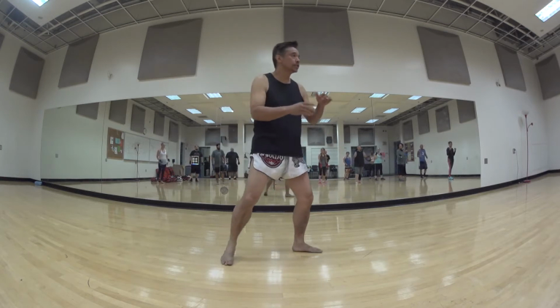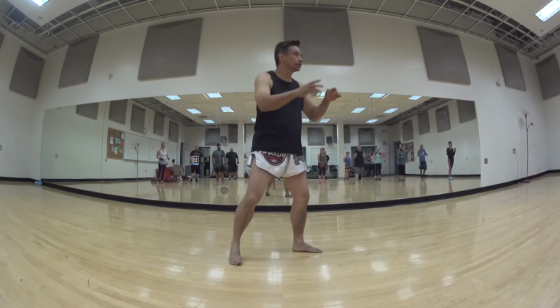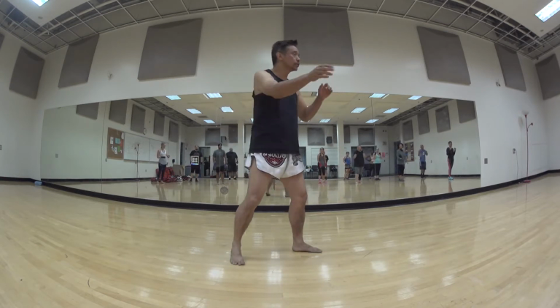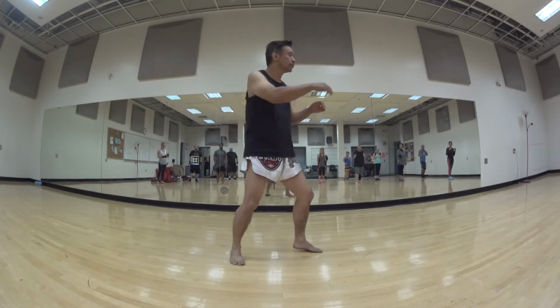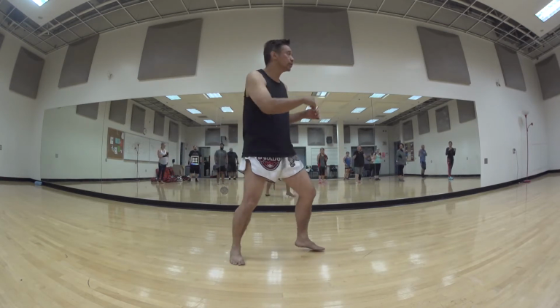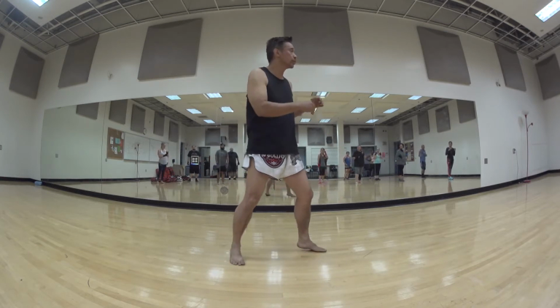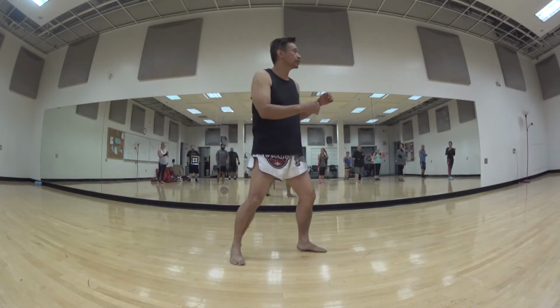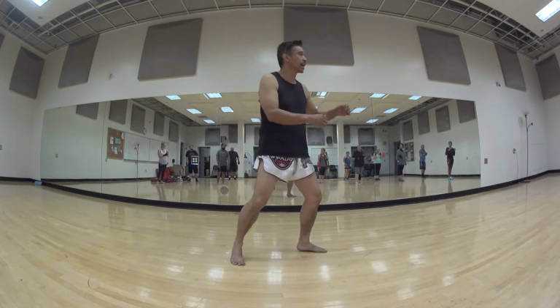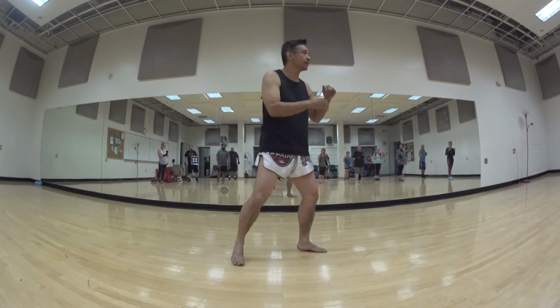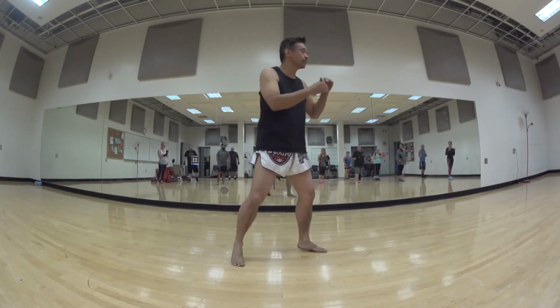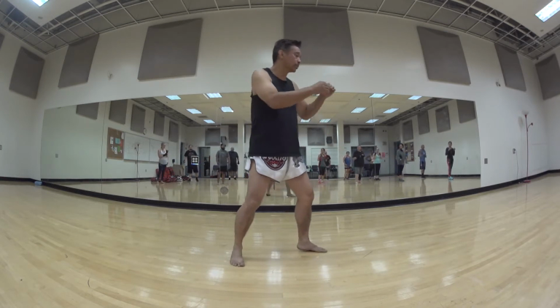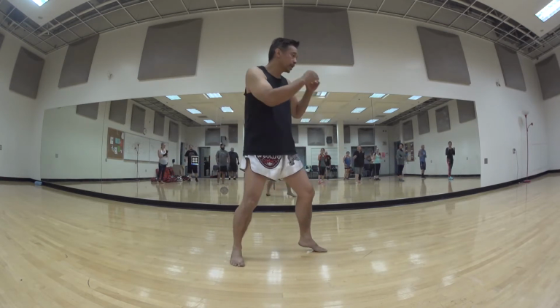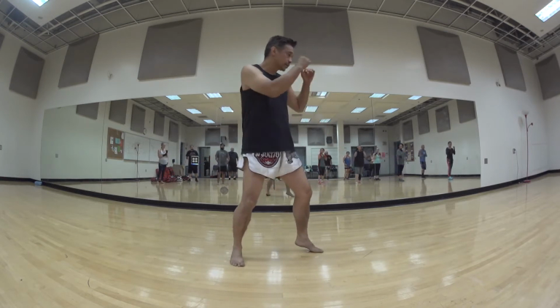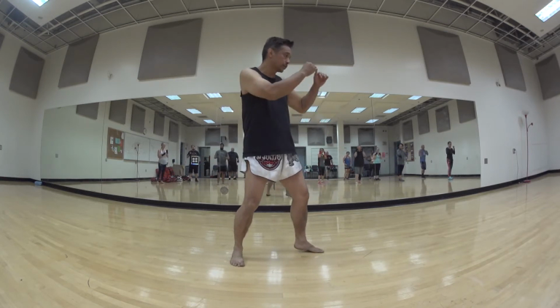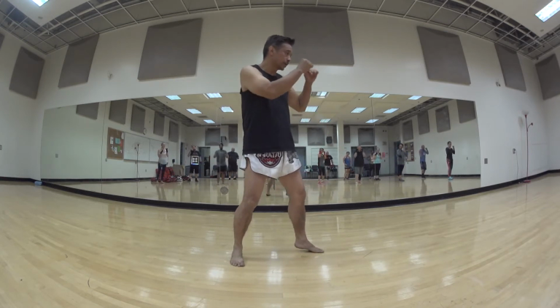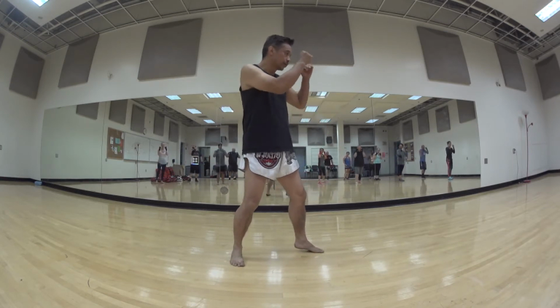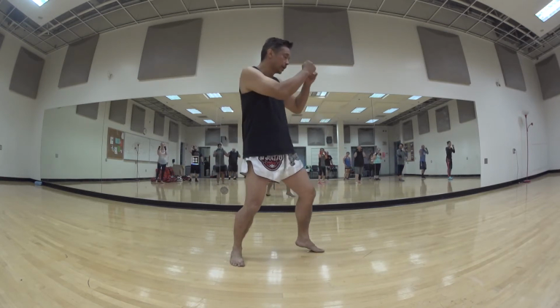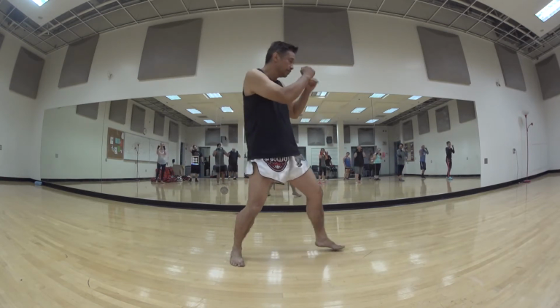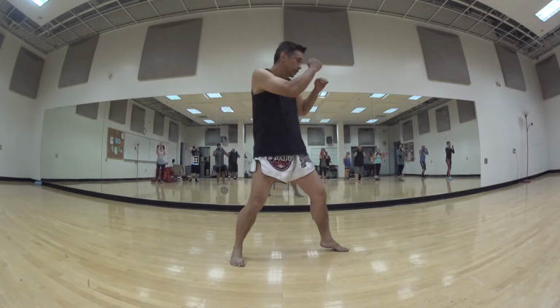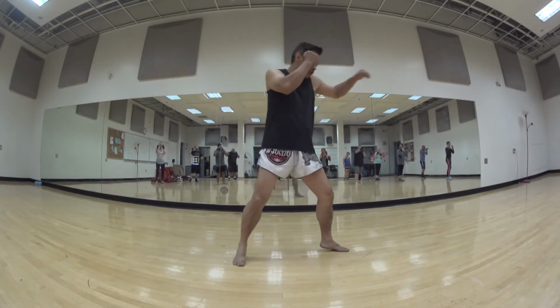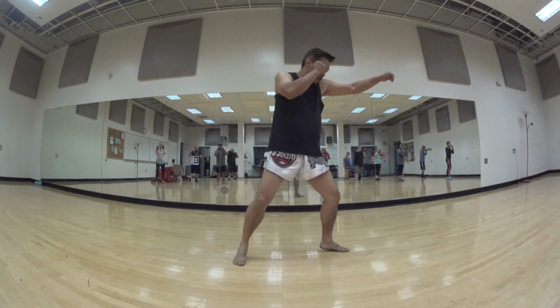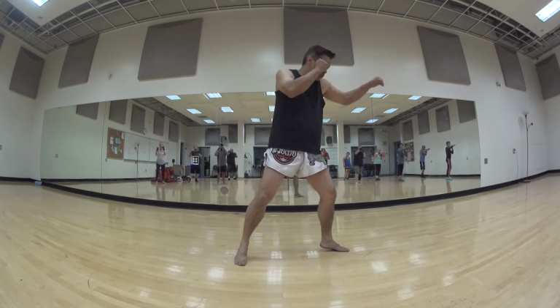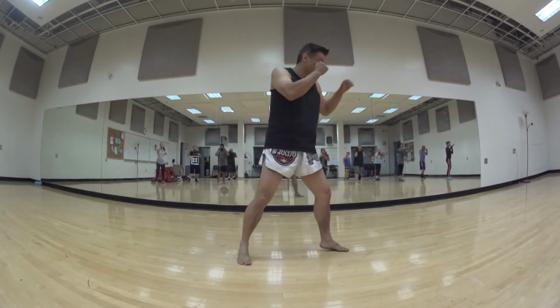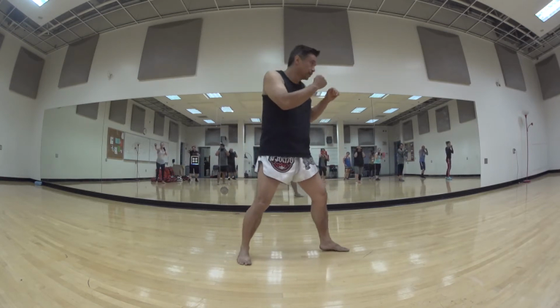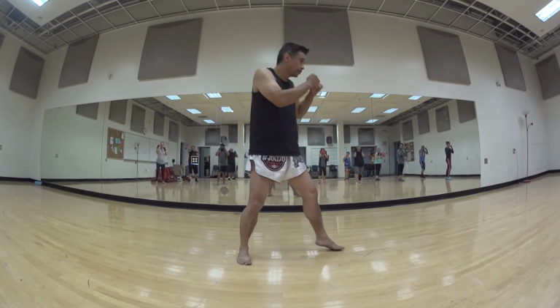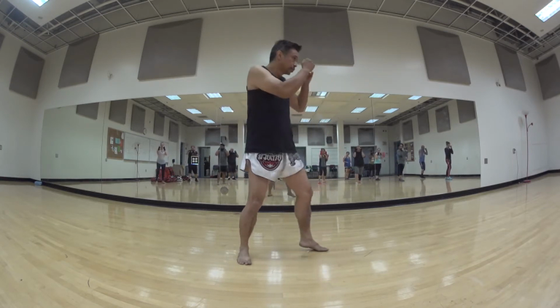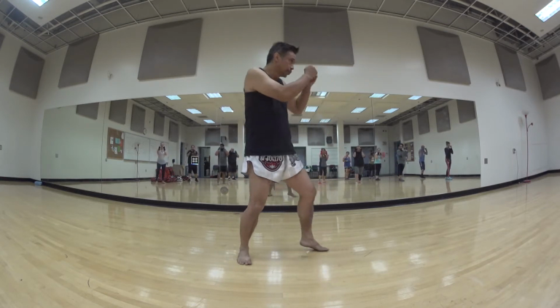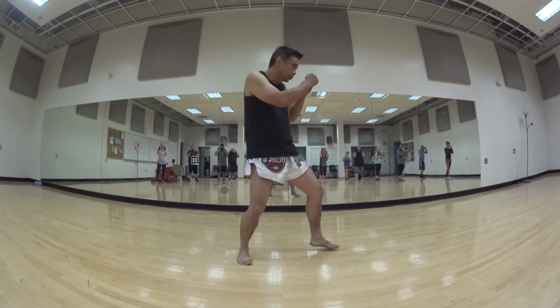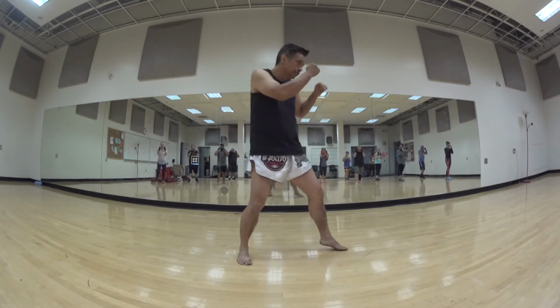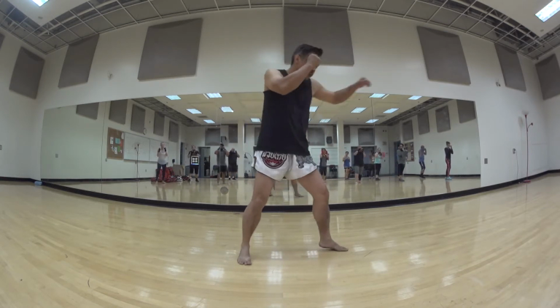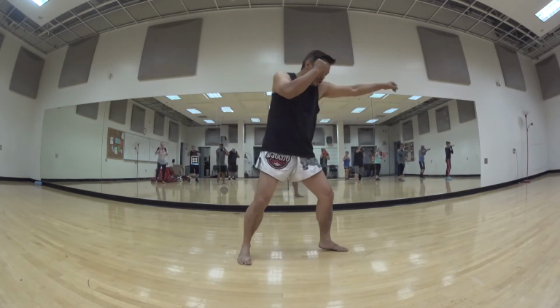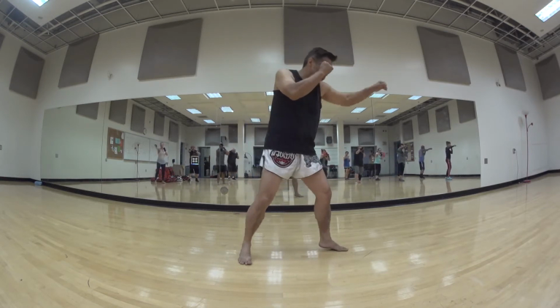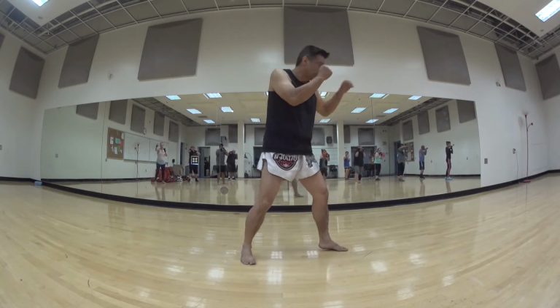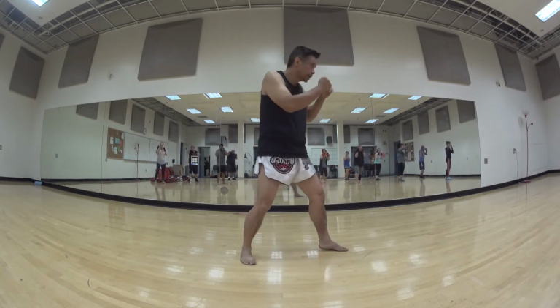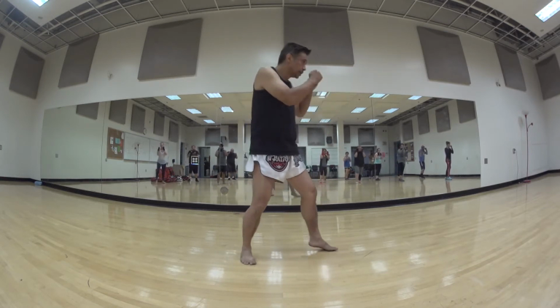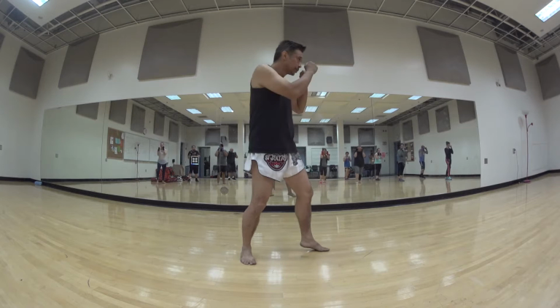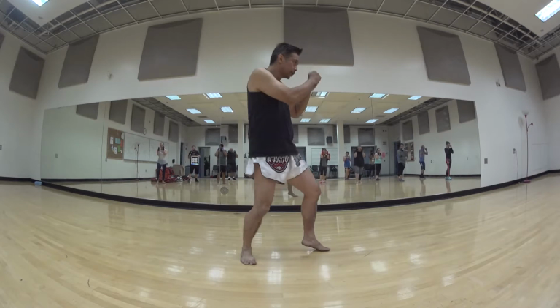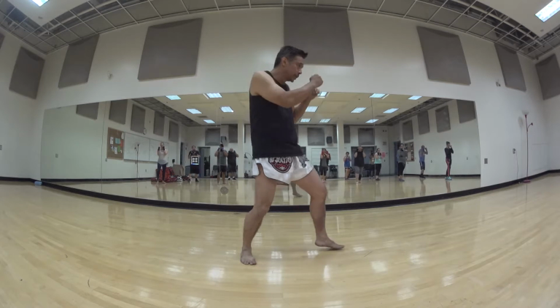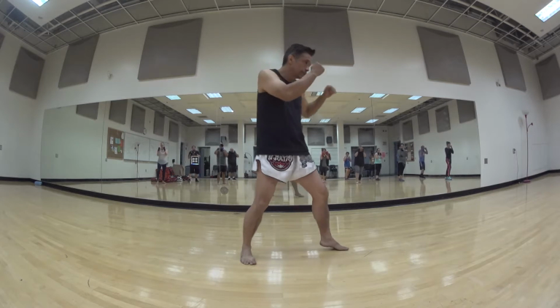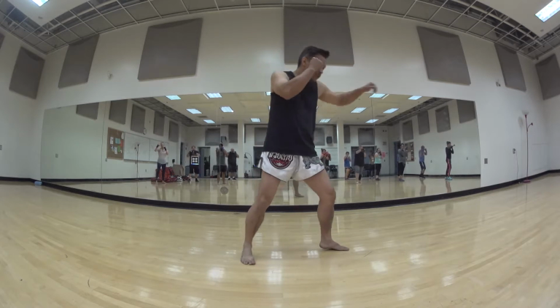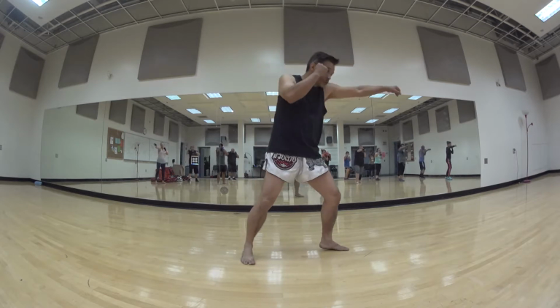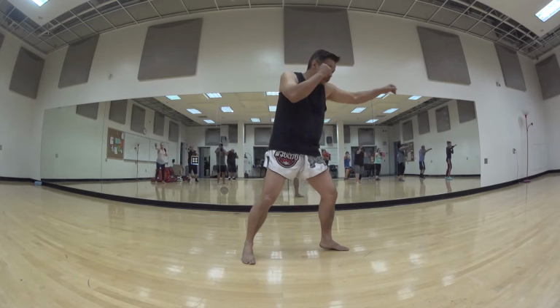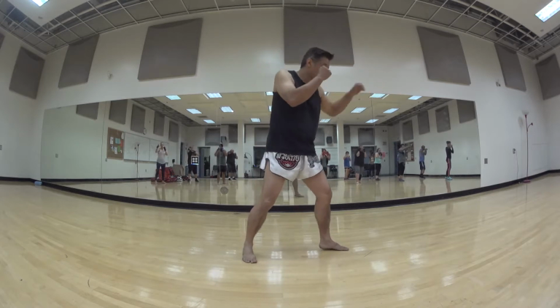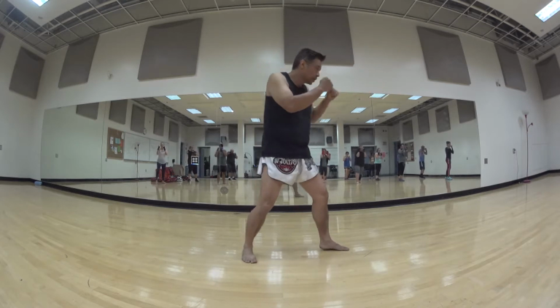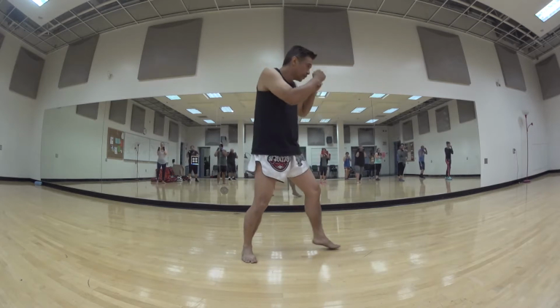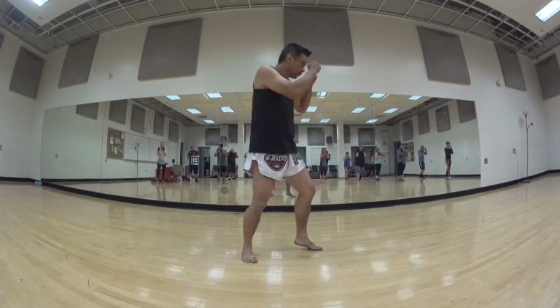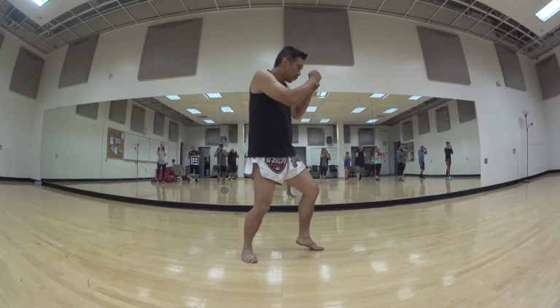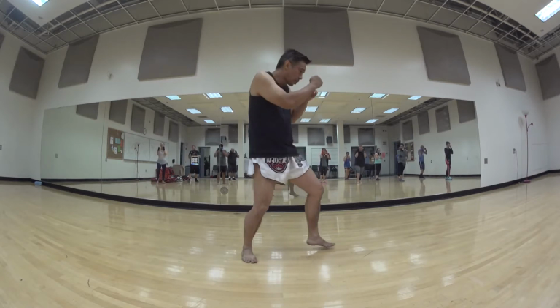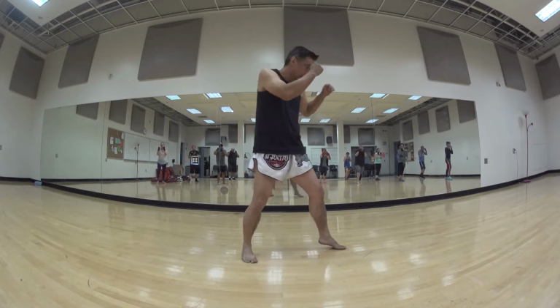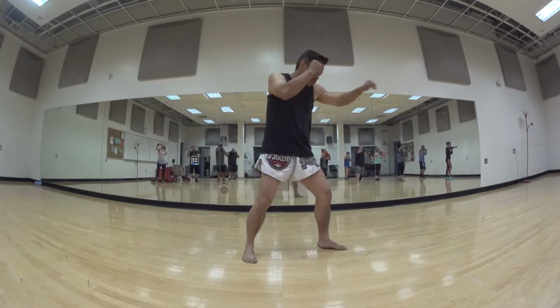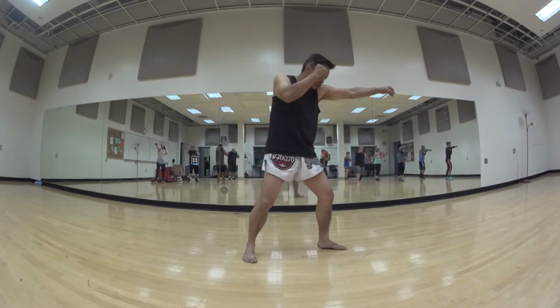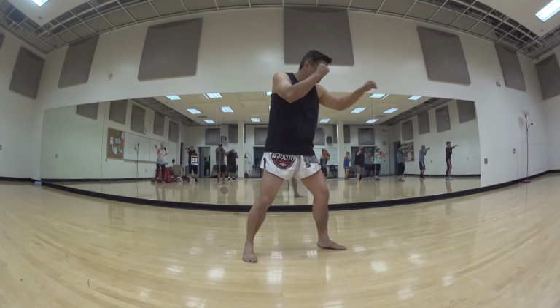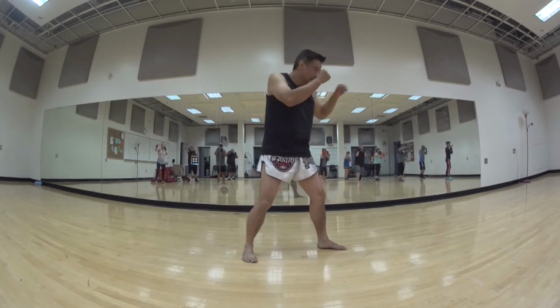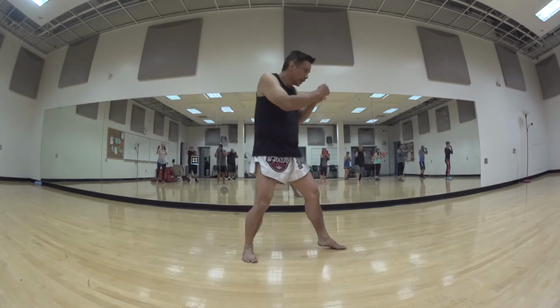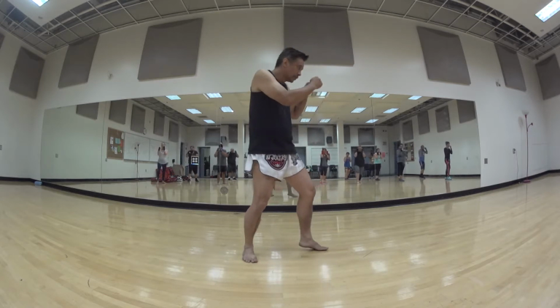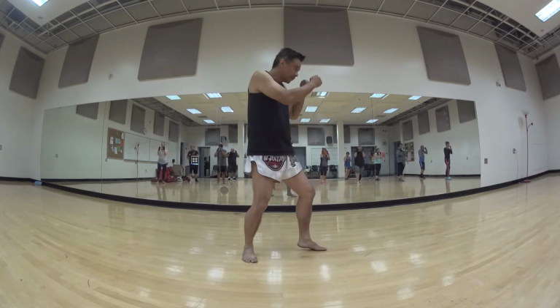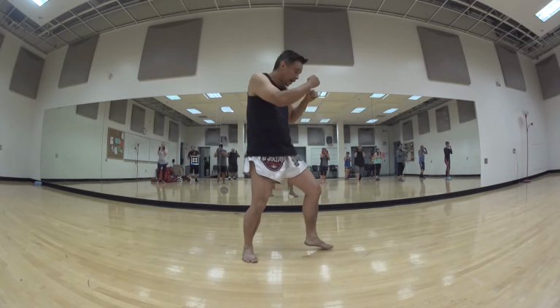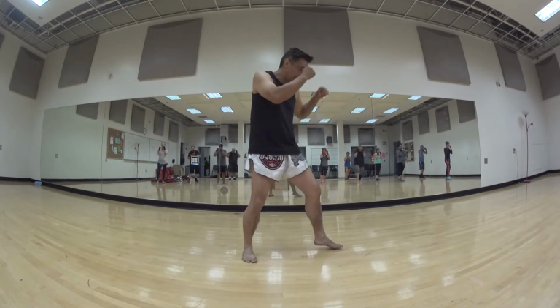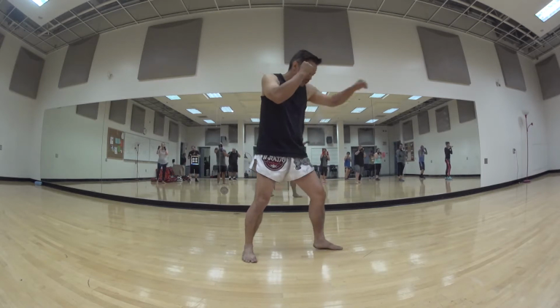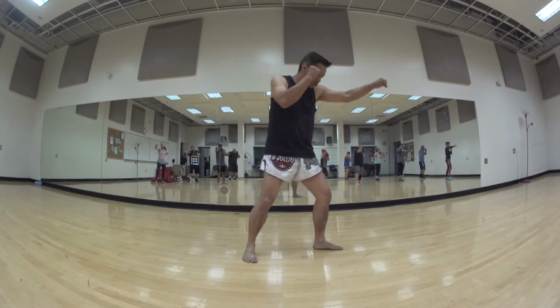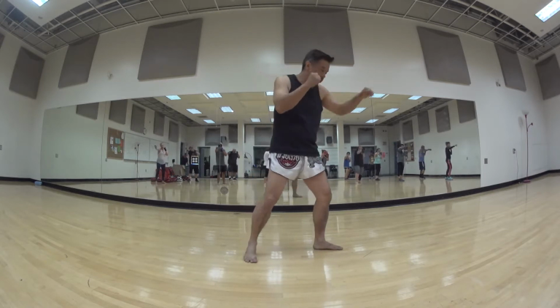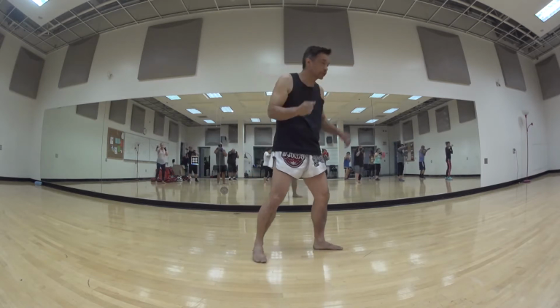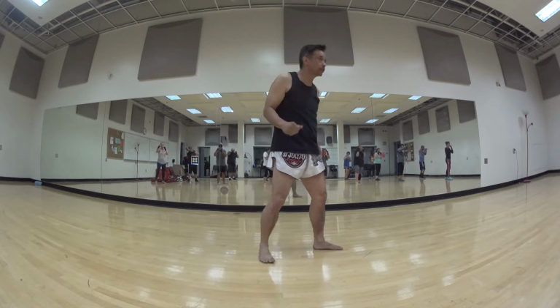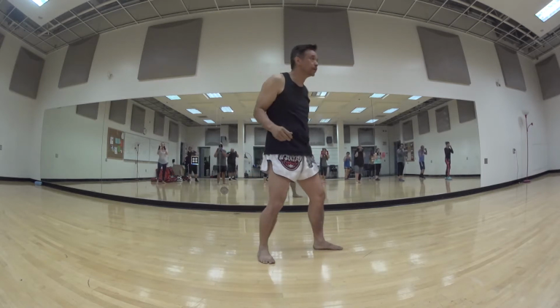So let's just review our jab. Ready? One, two, three, four, and five. Good.